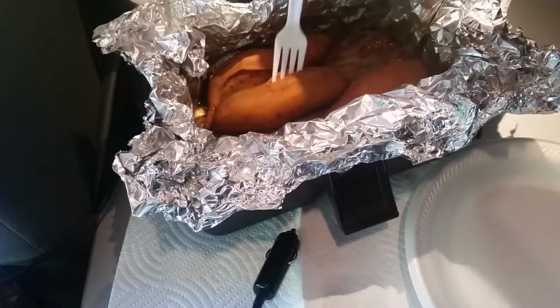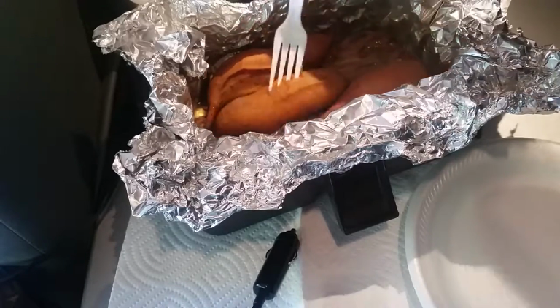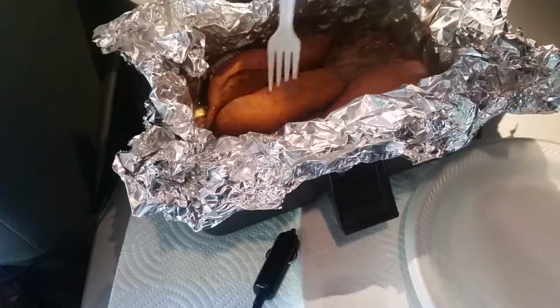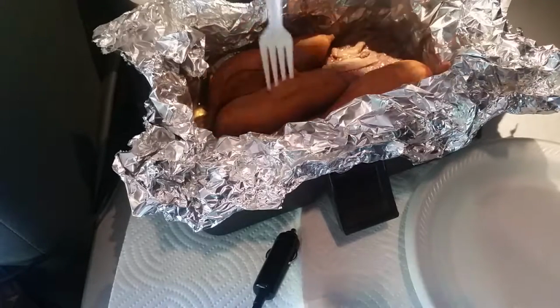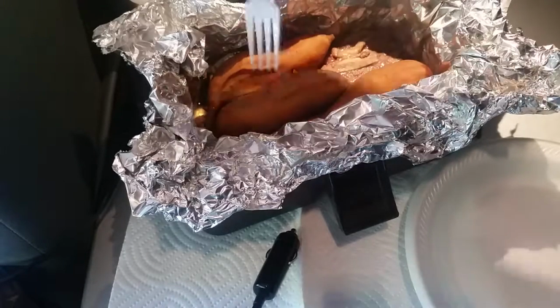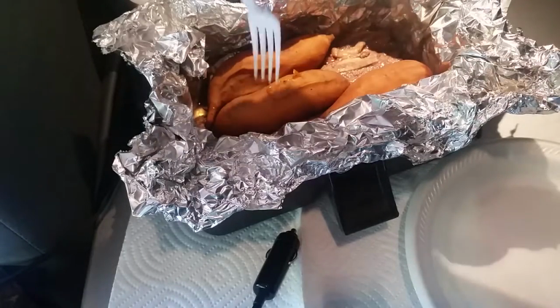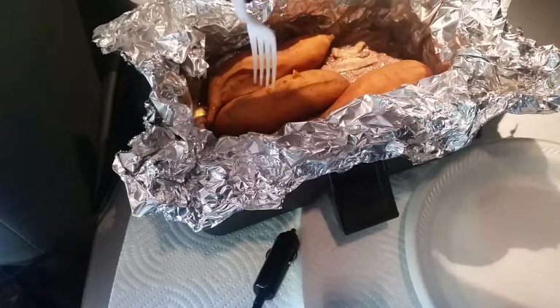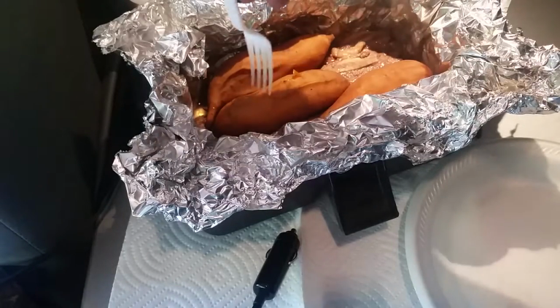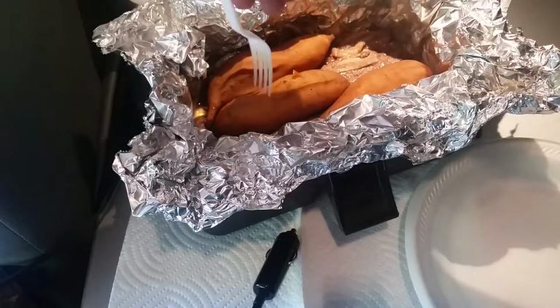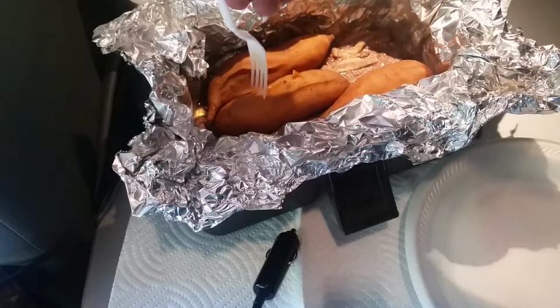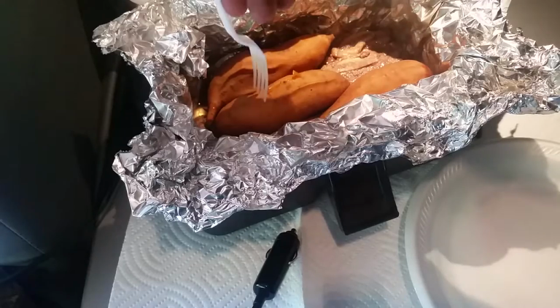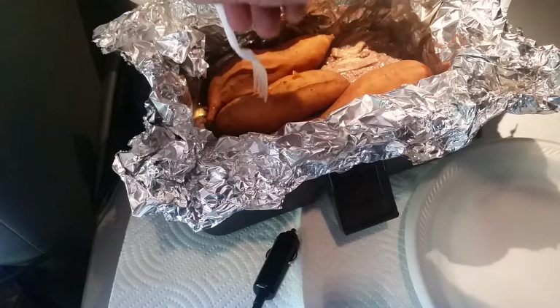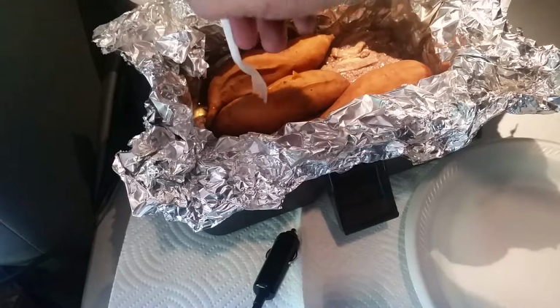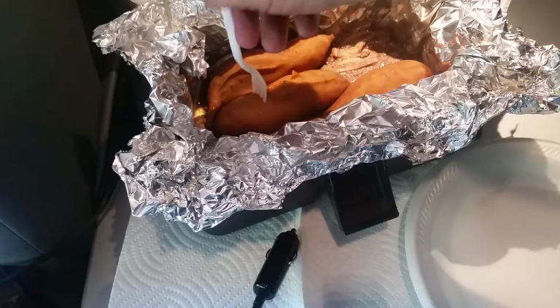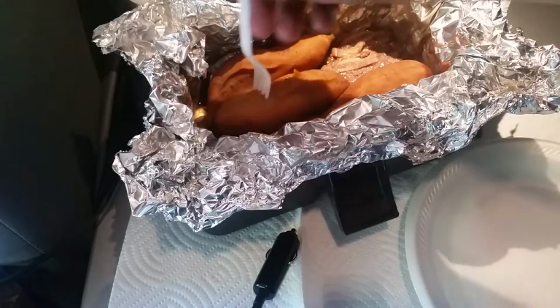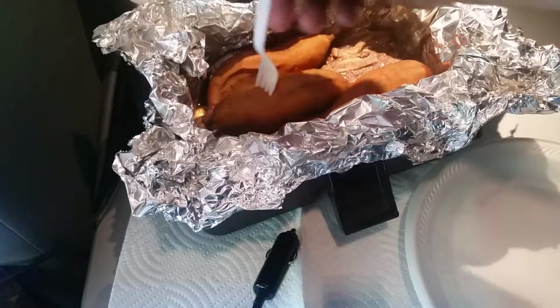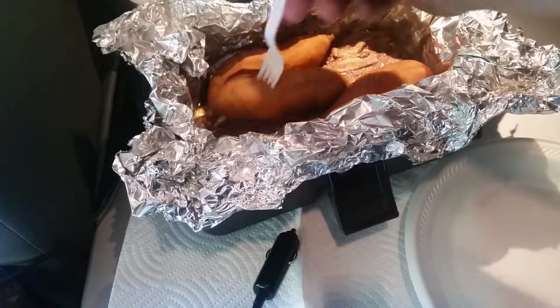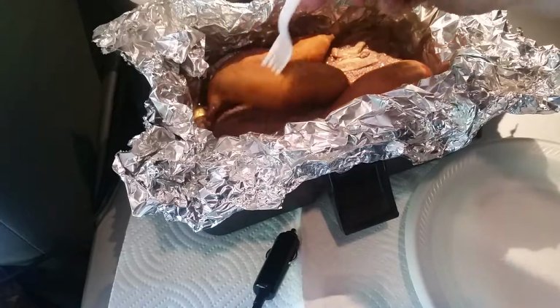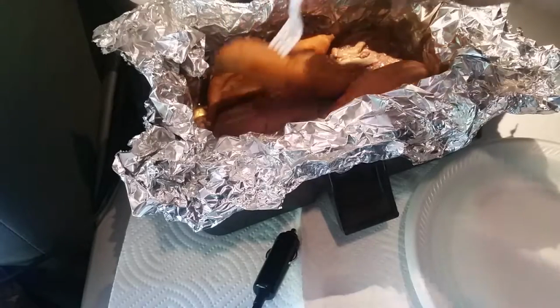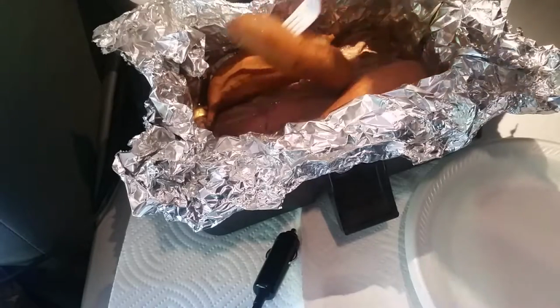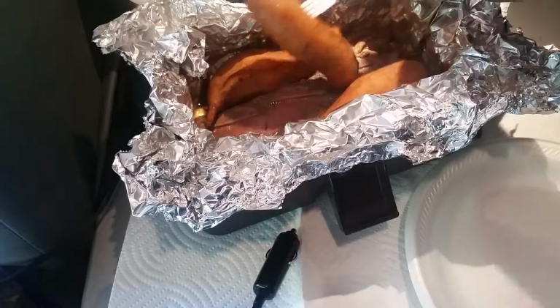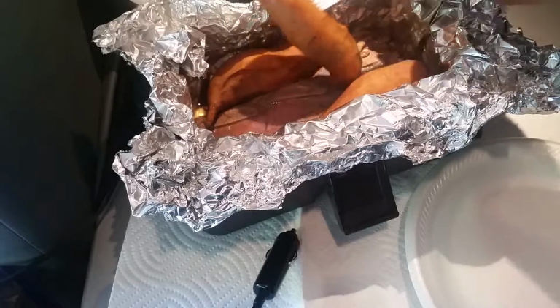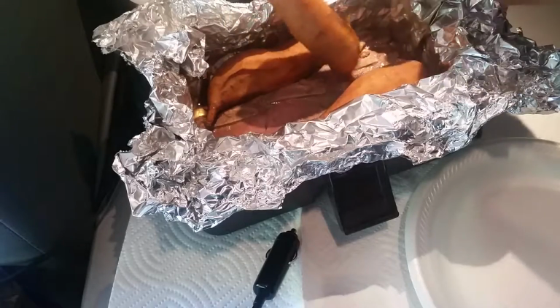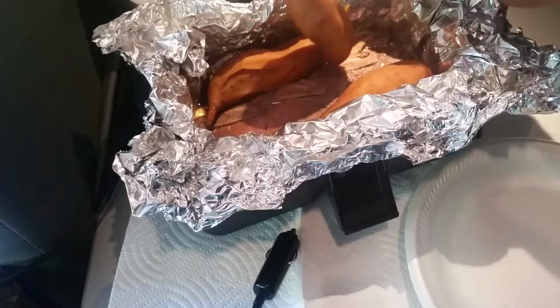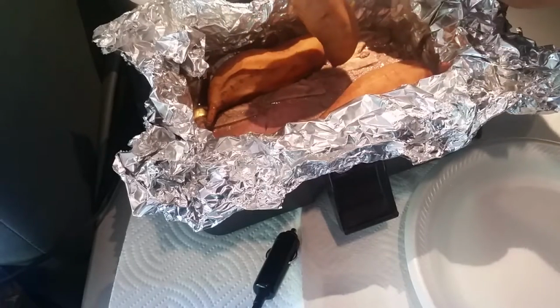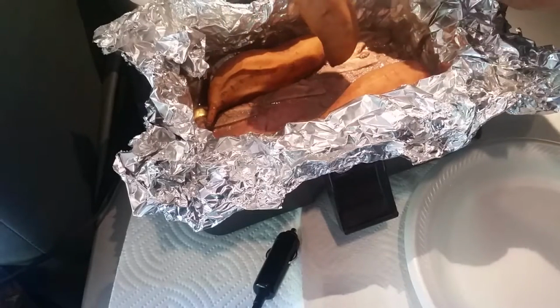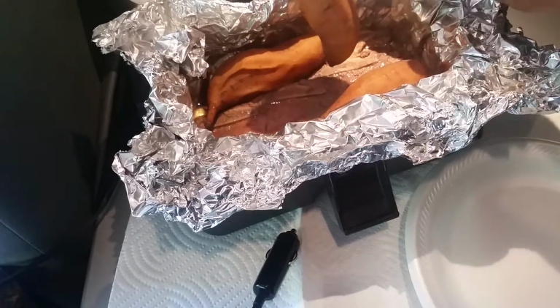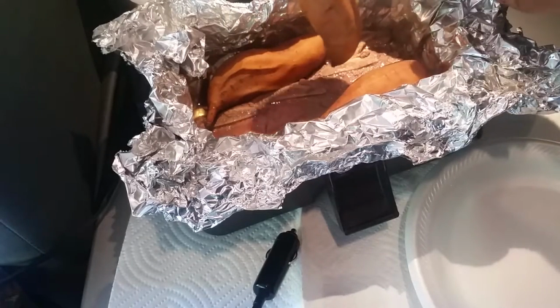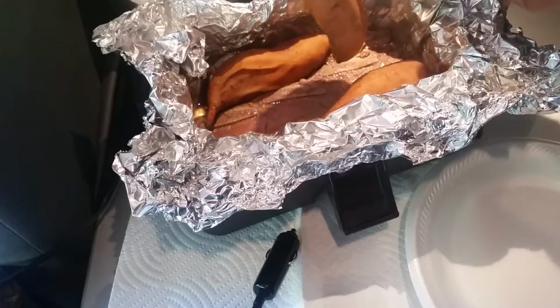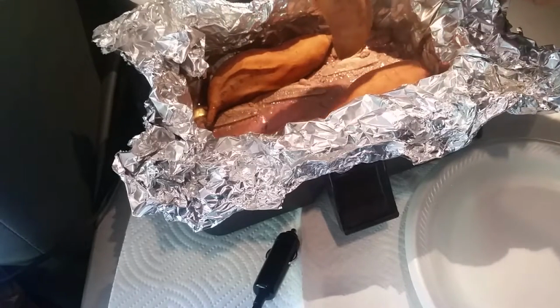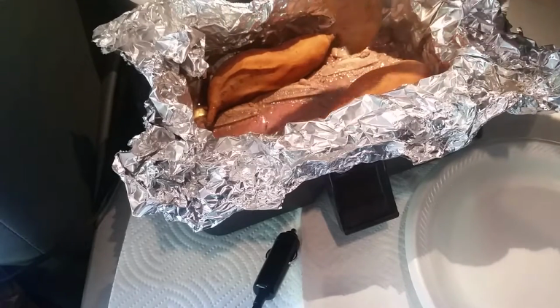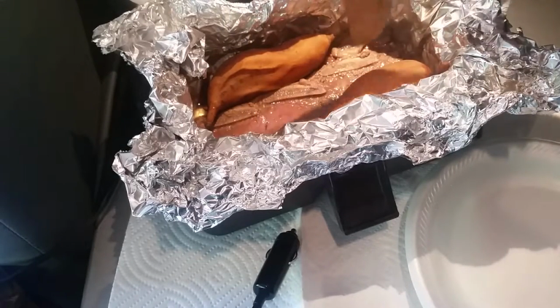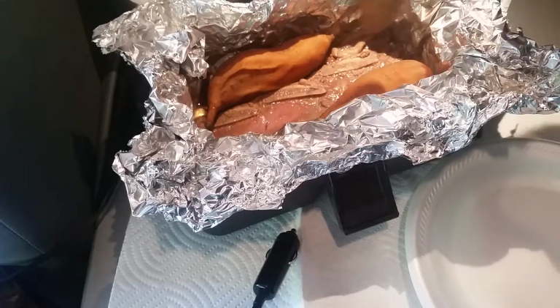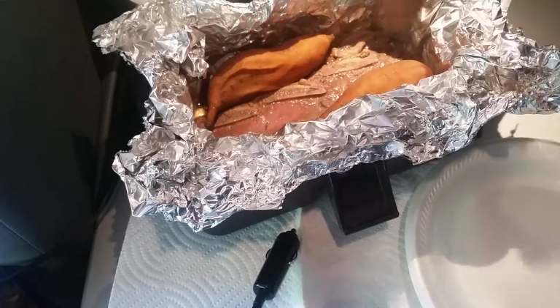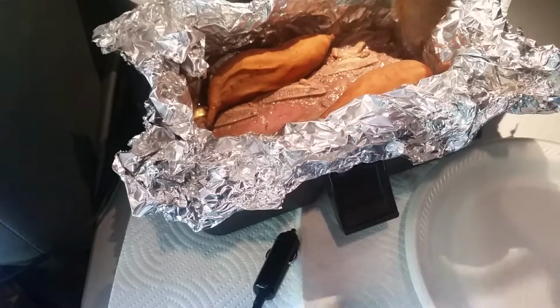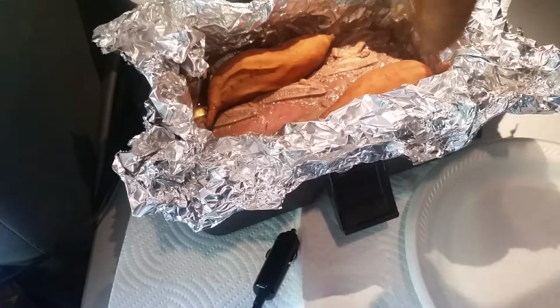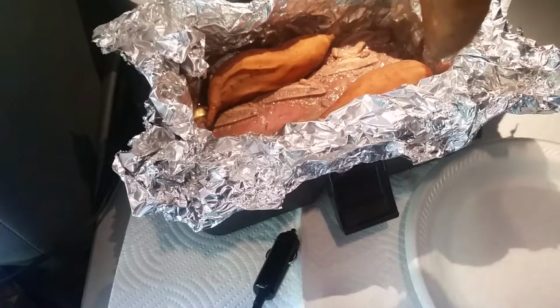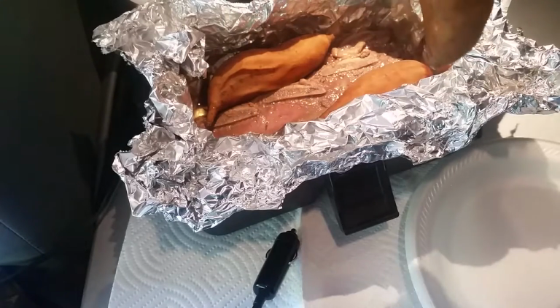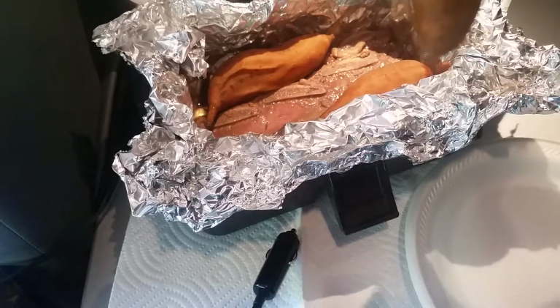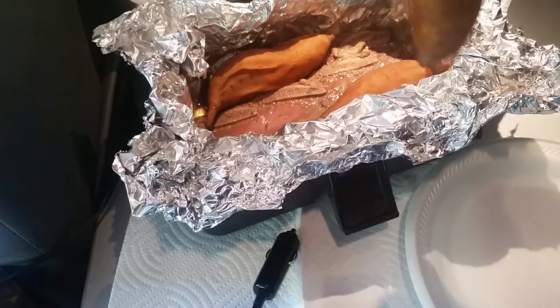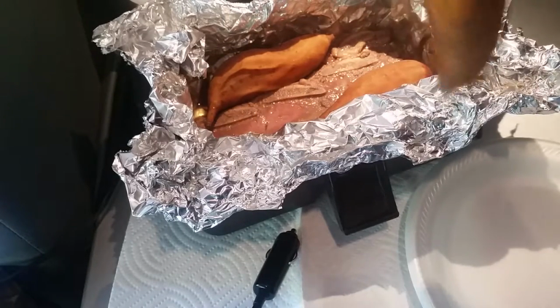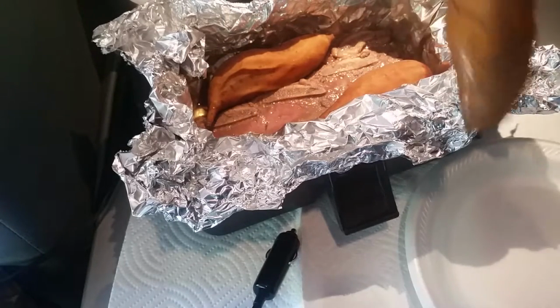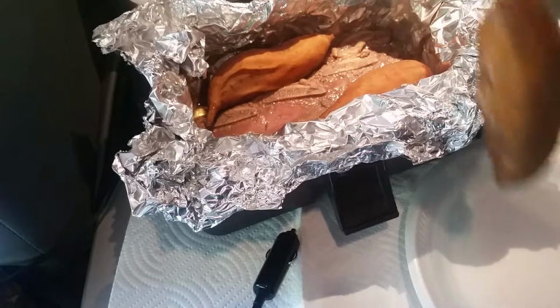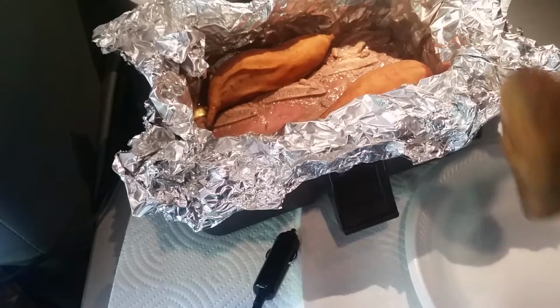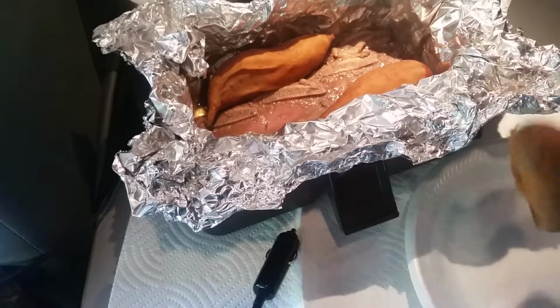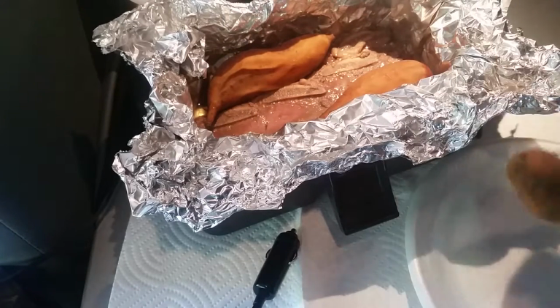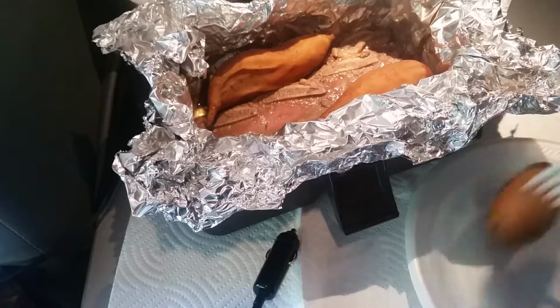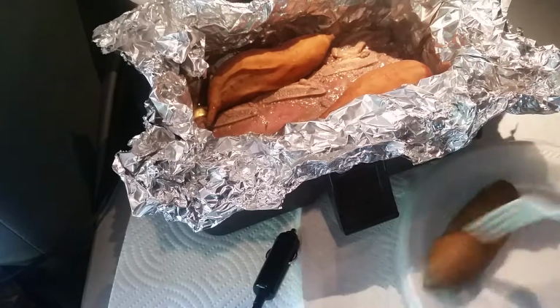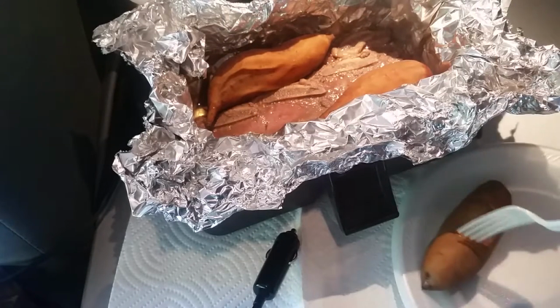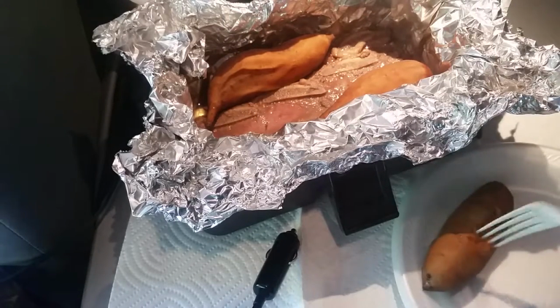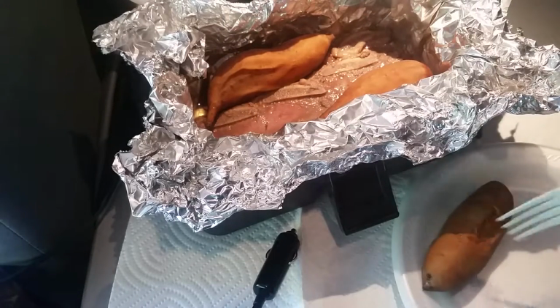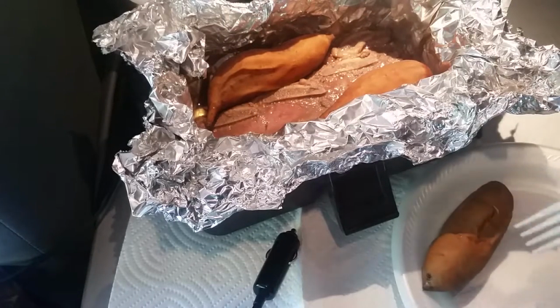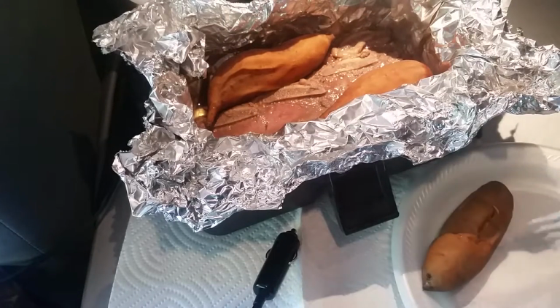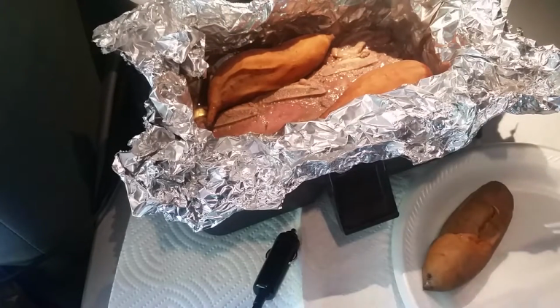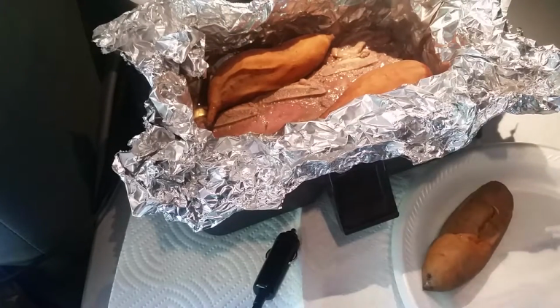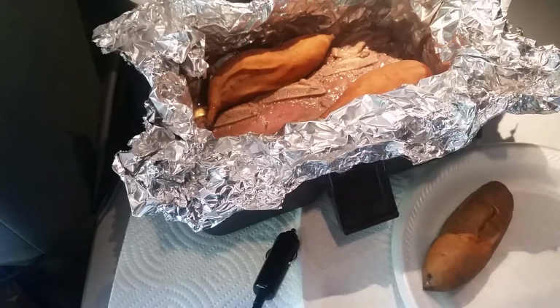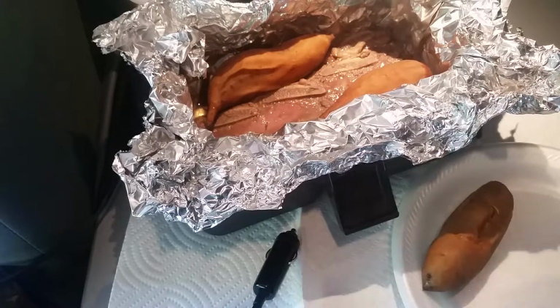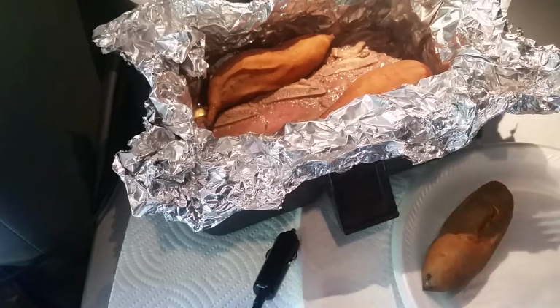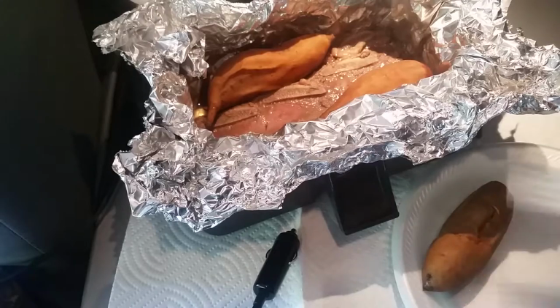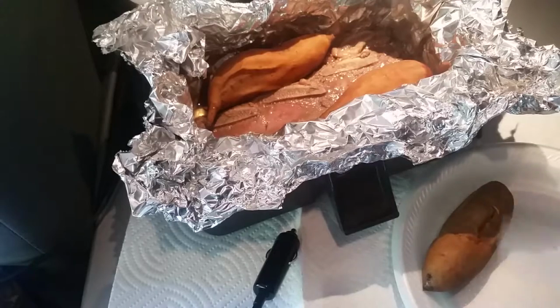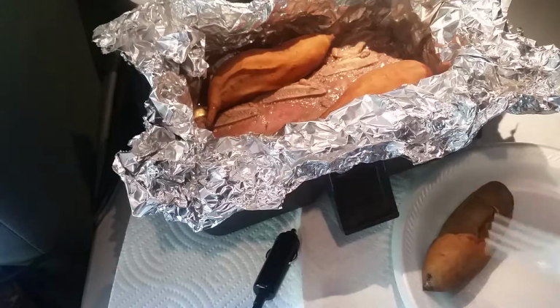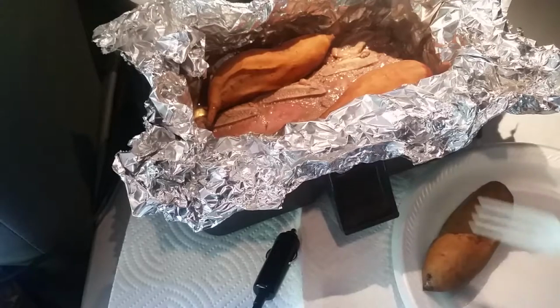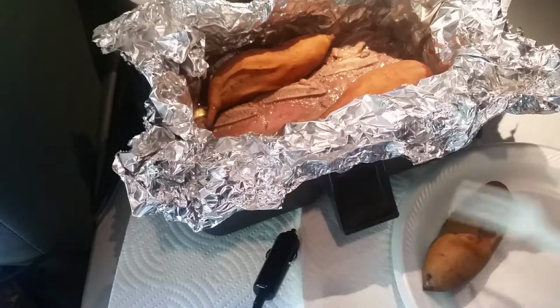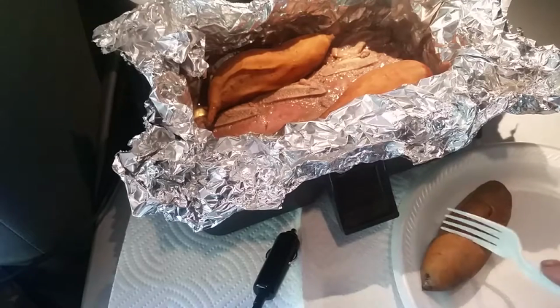They're real small sweet potatoes and they are definitely cooked. That little plastic fork went right through that thing.